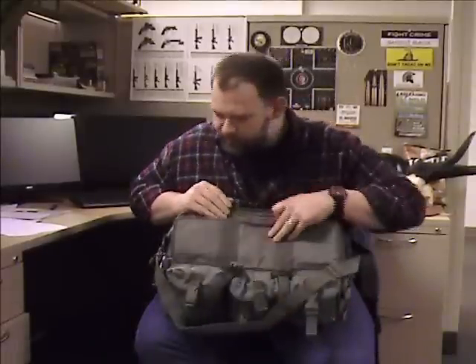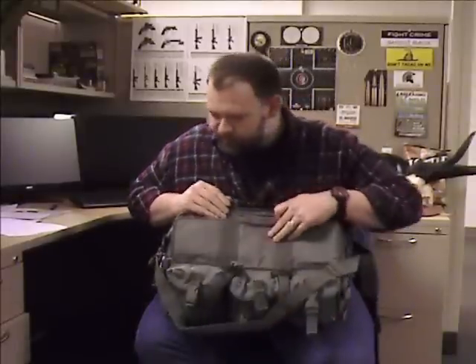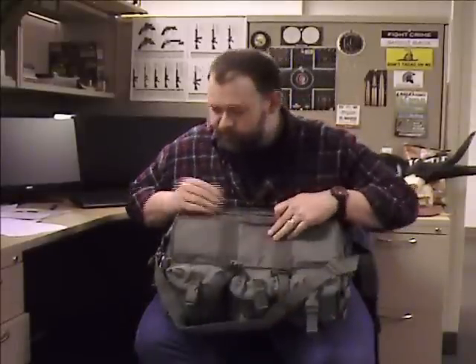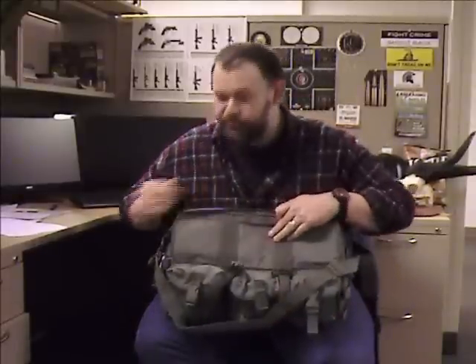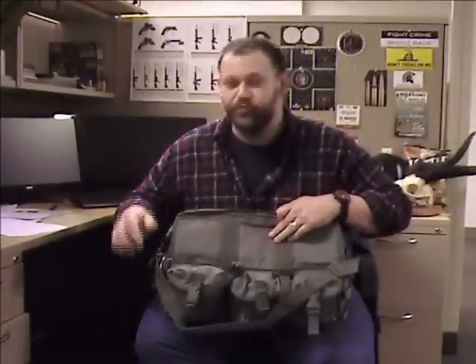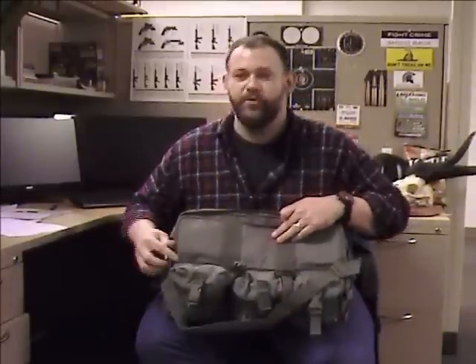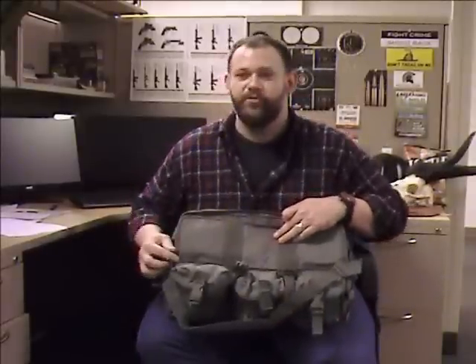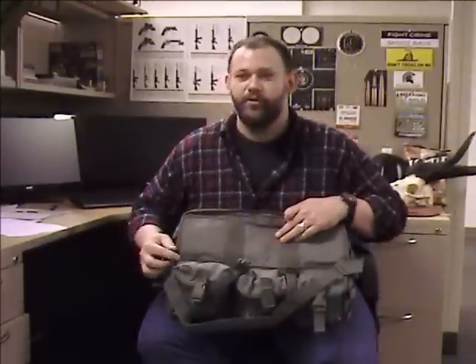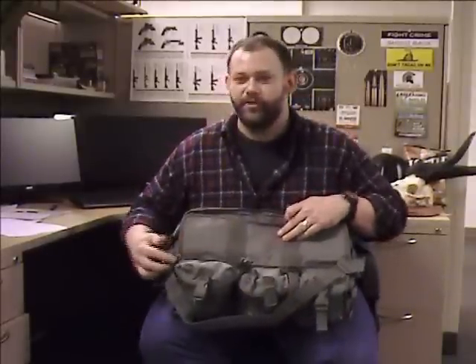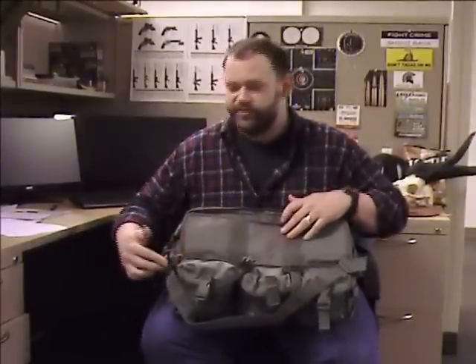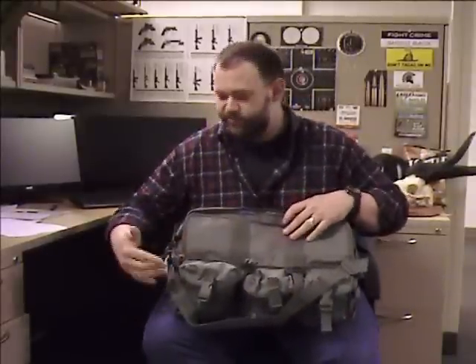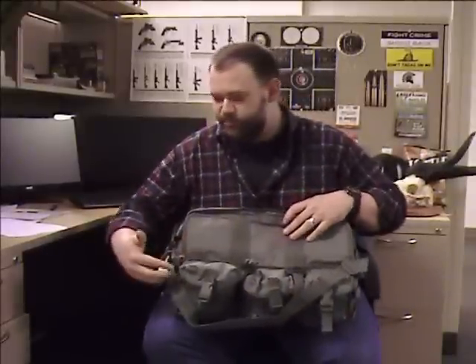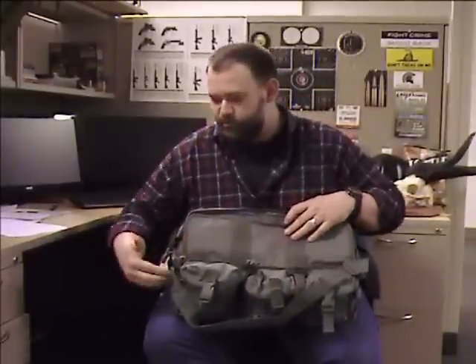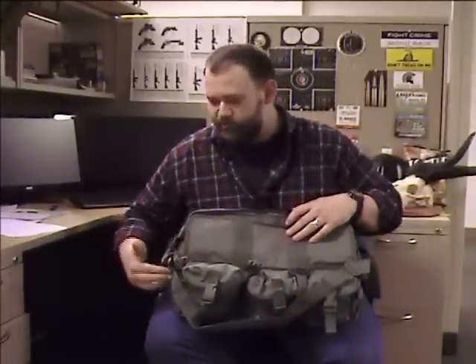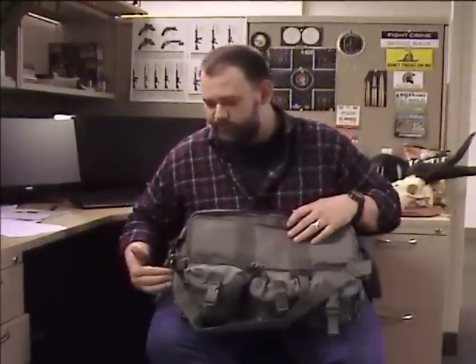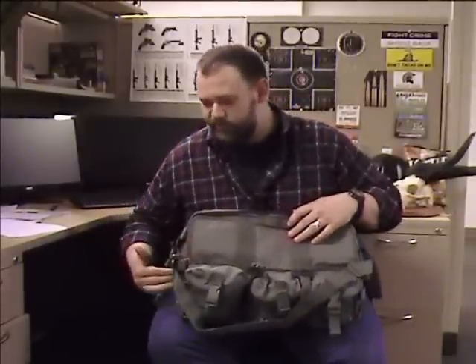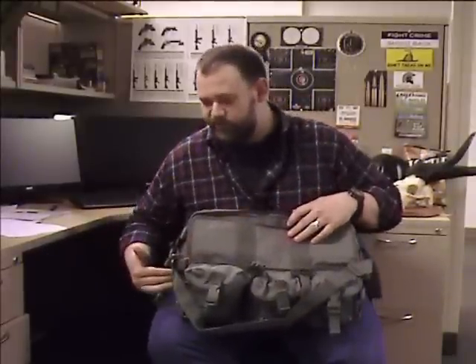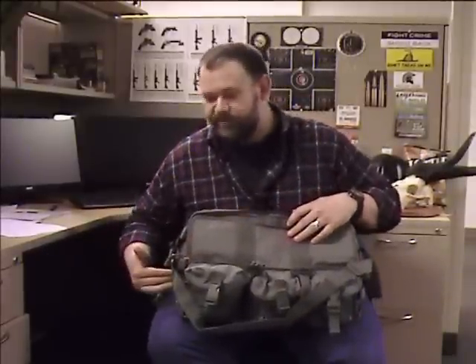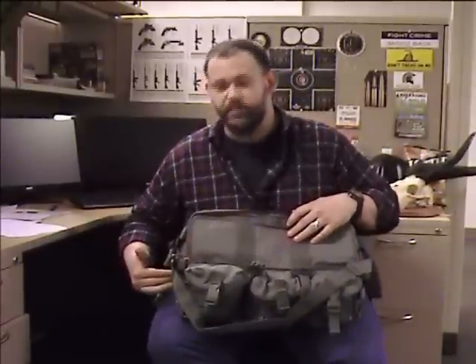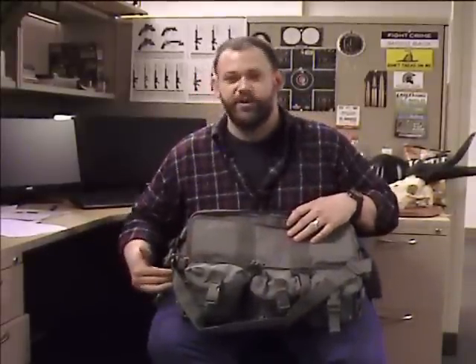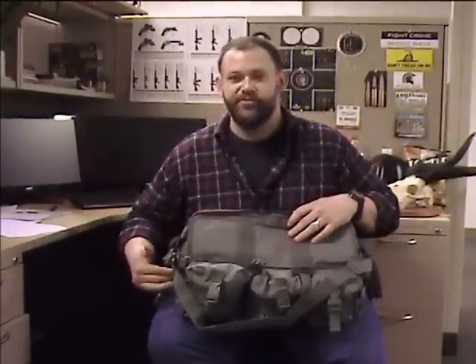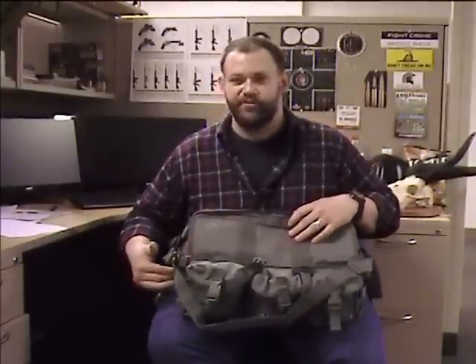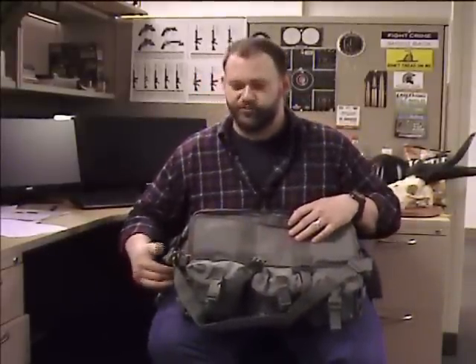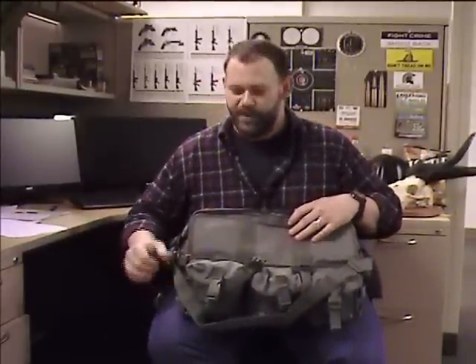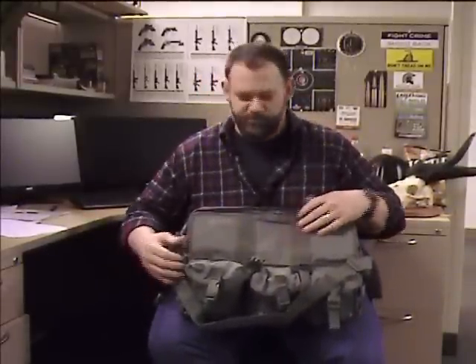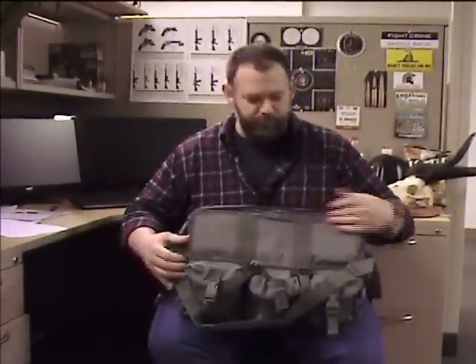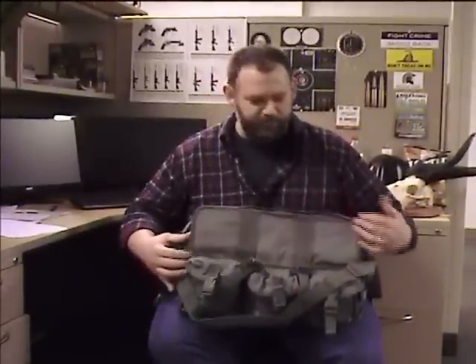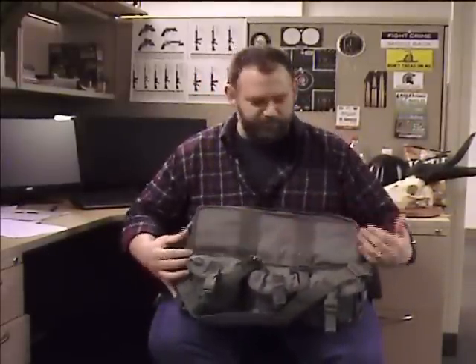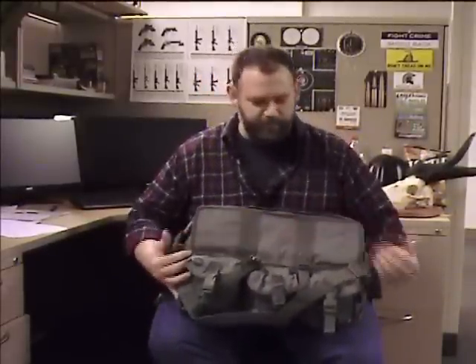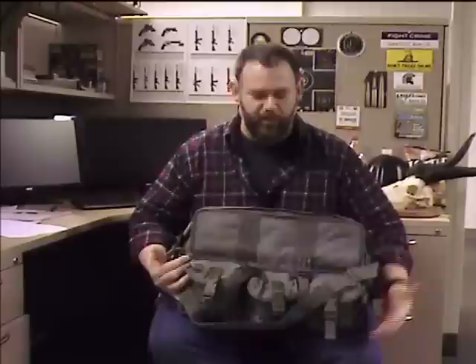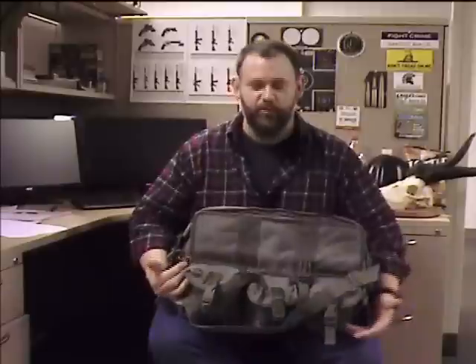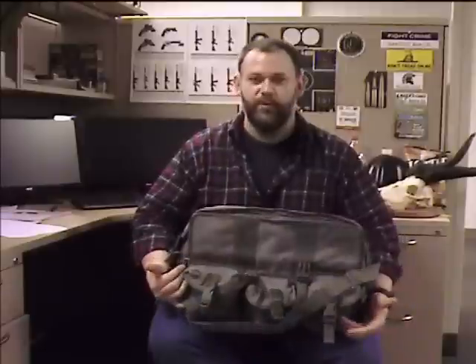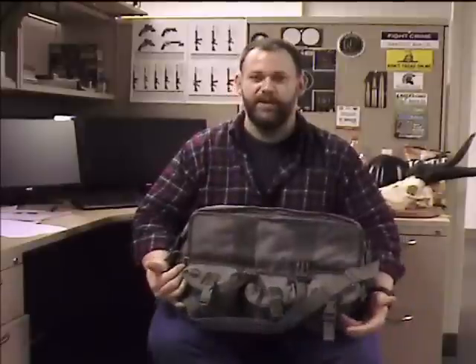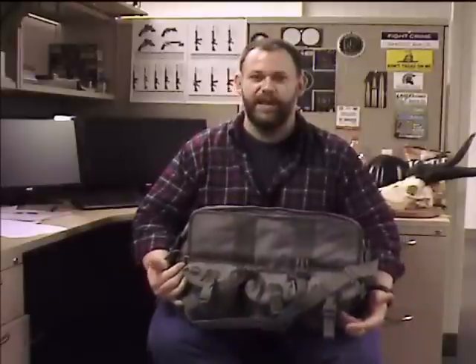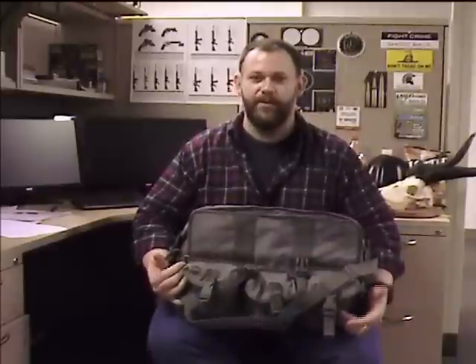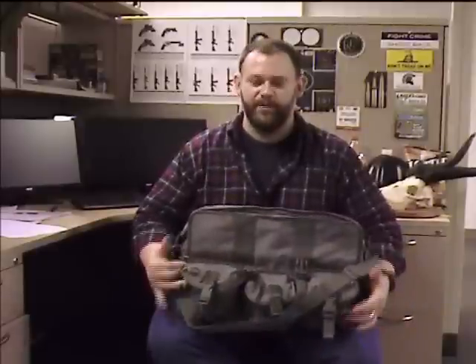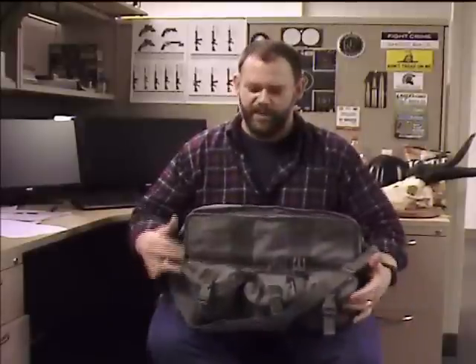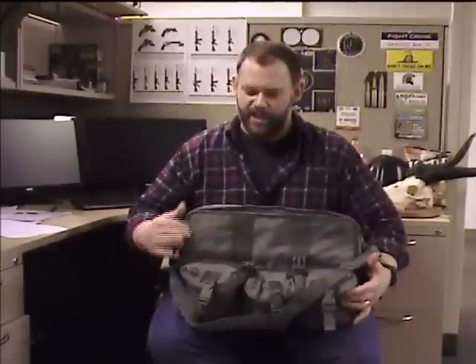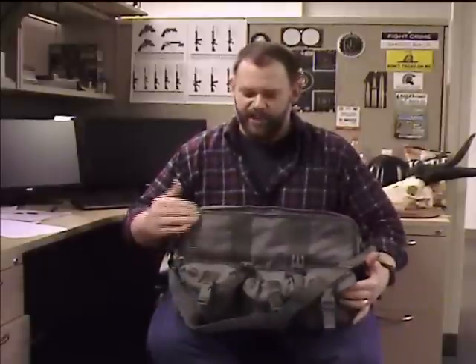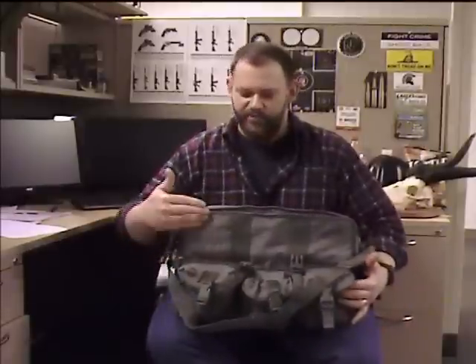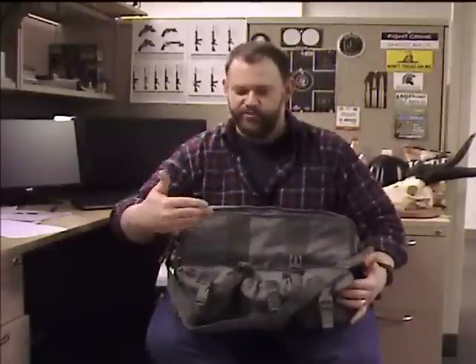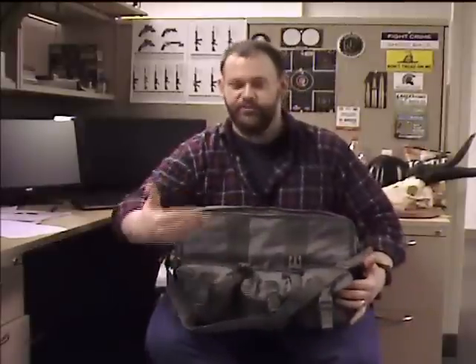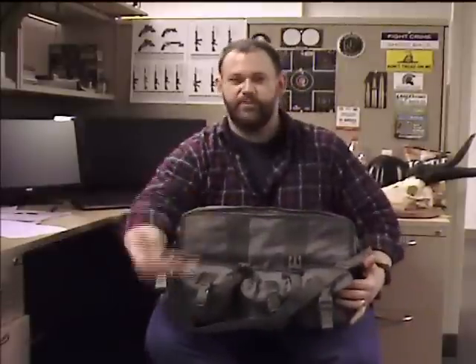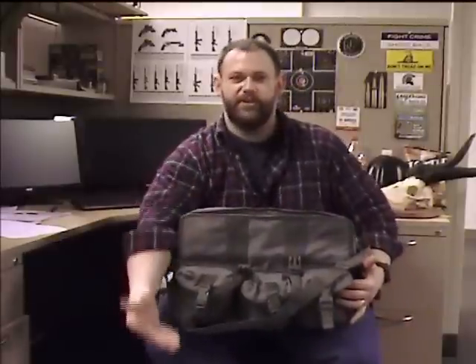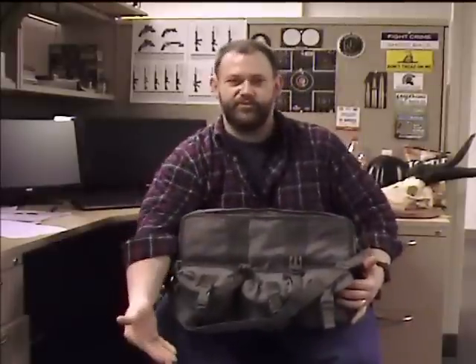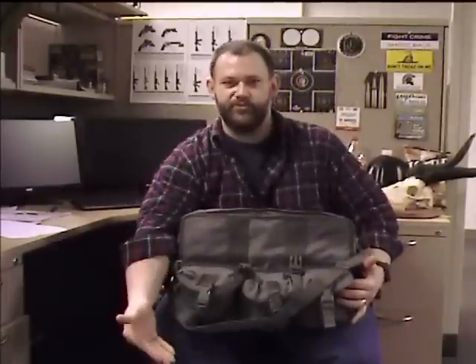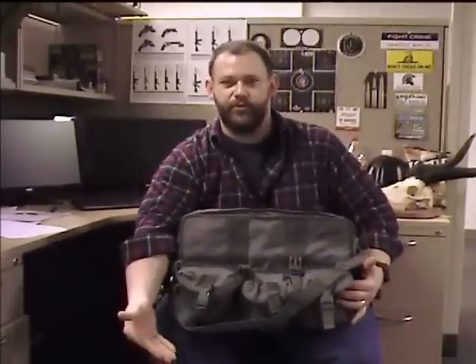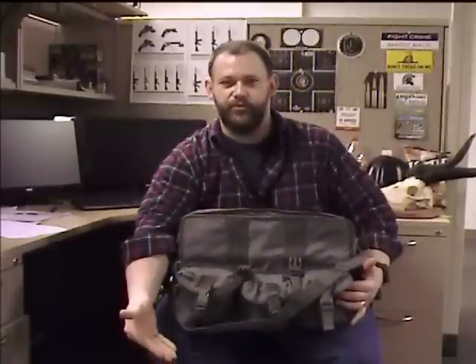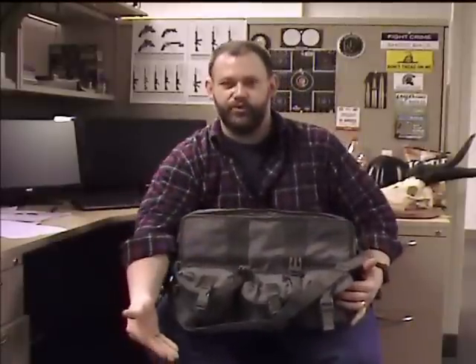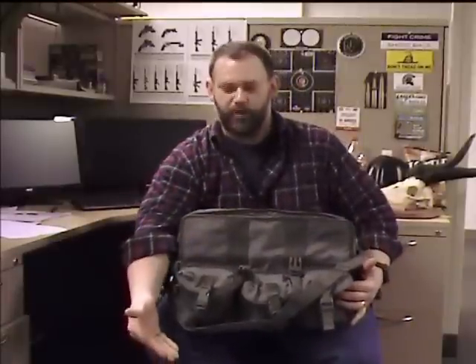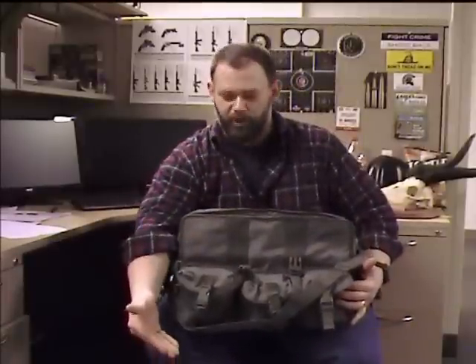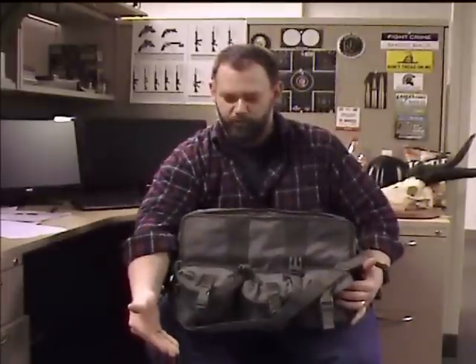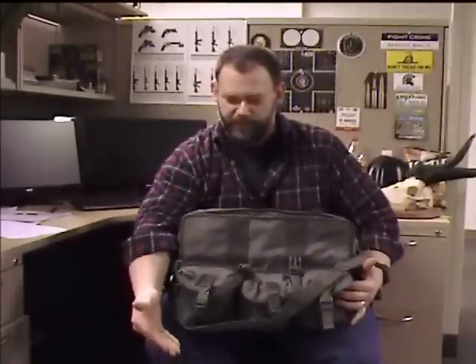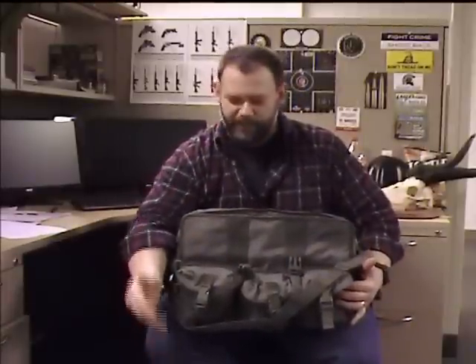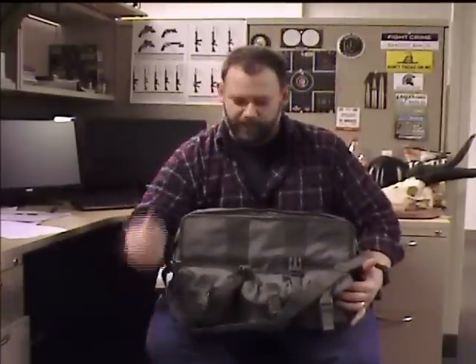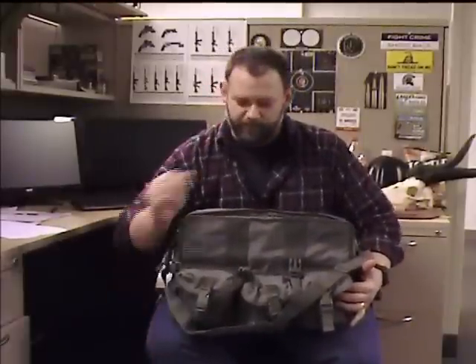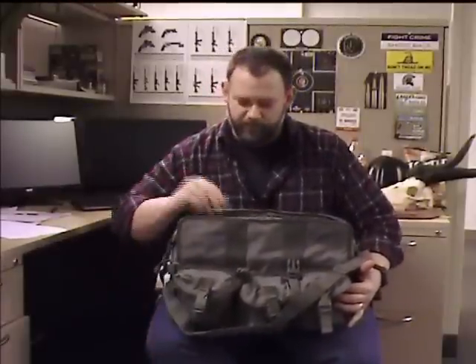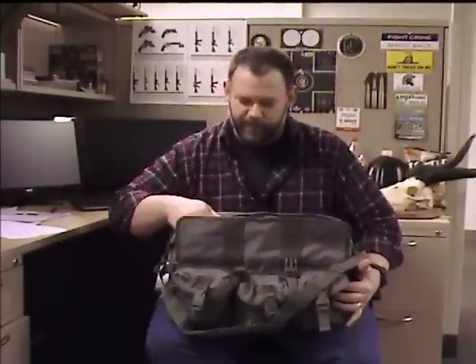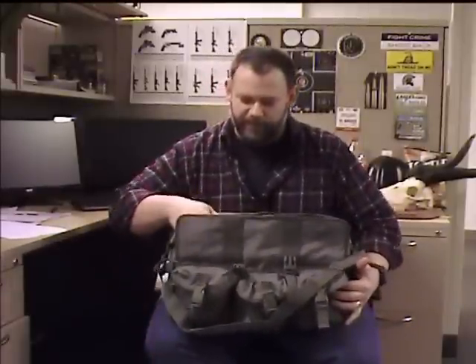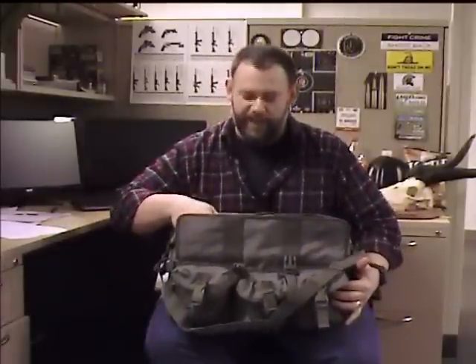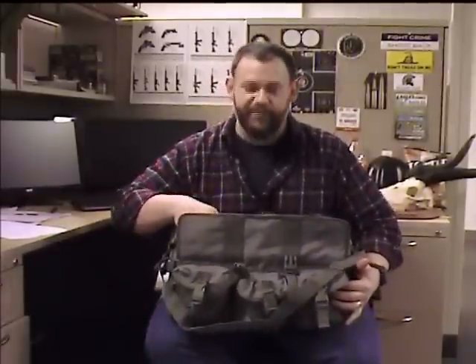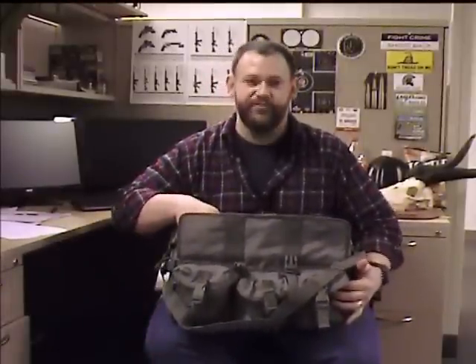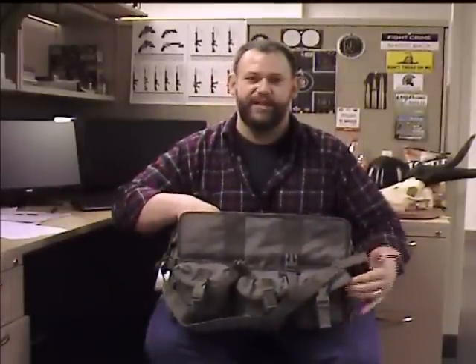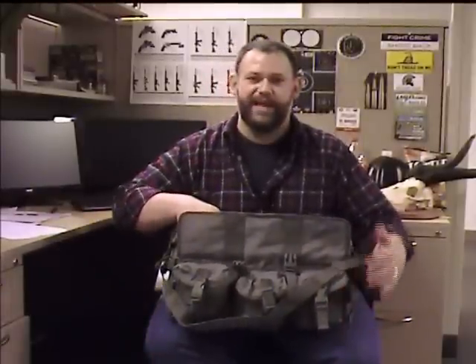It's also worth noting that if you open up the side compression straps you can zip all the way down, and this front piece folds all the way down and lies flat.